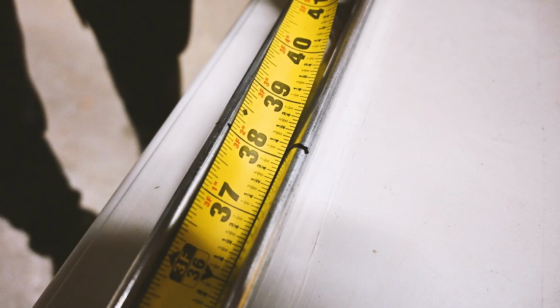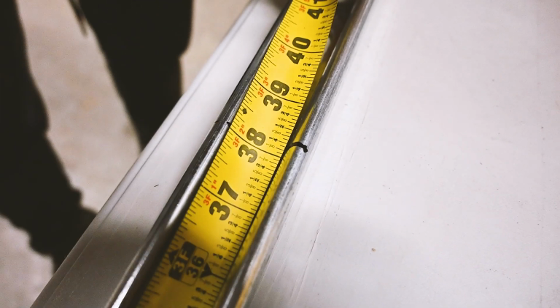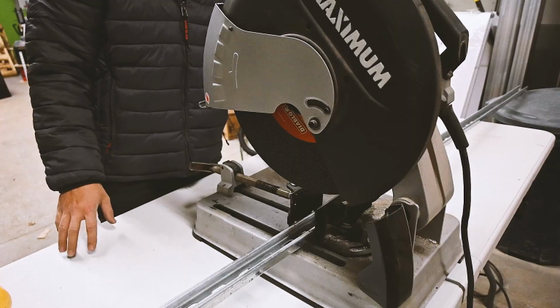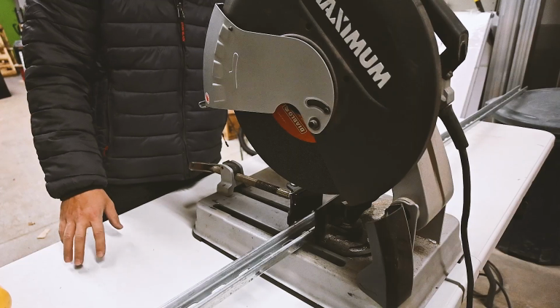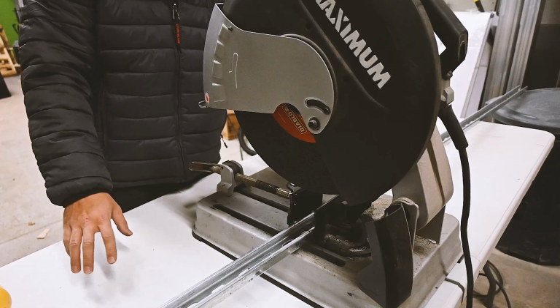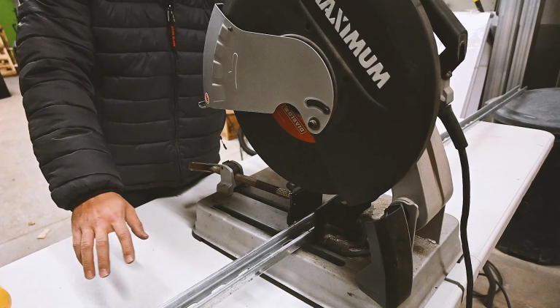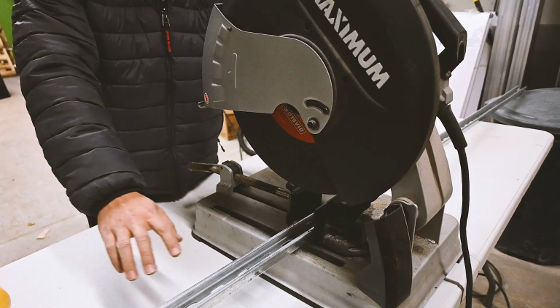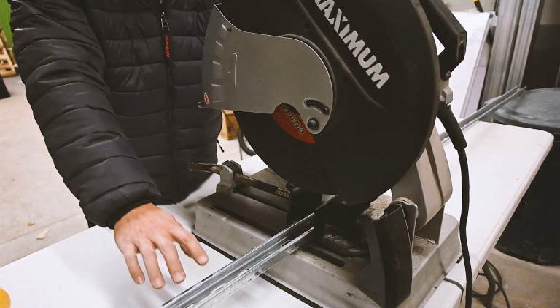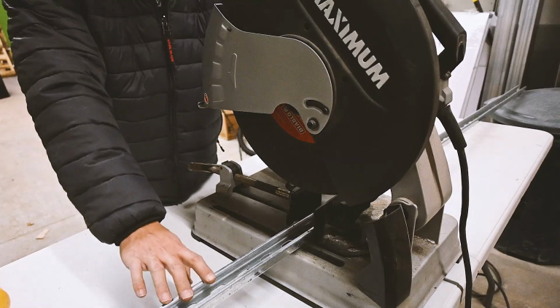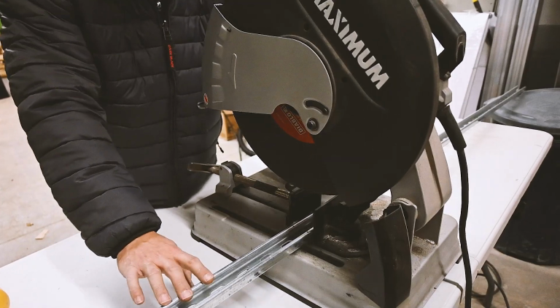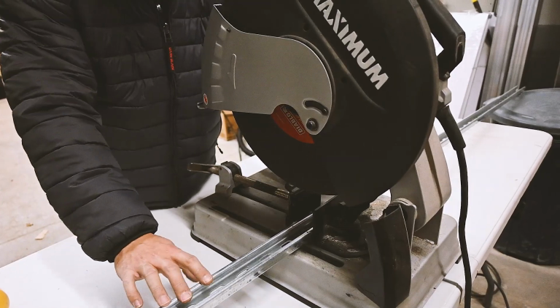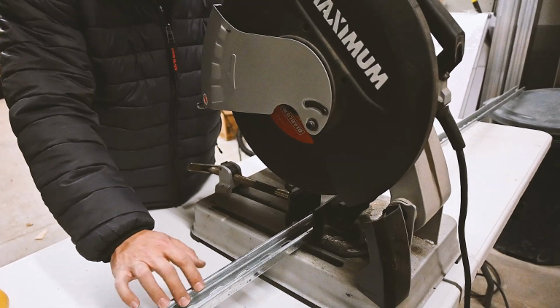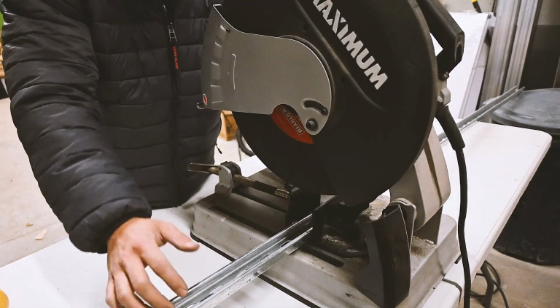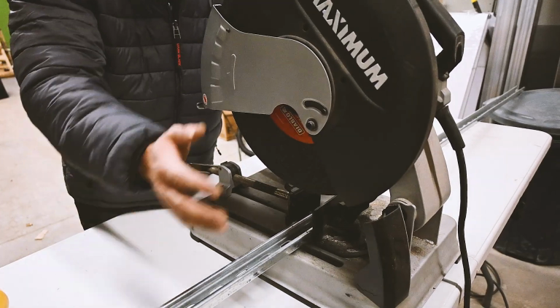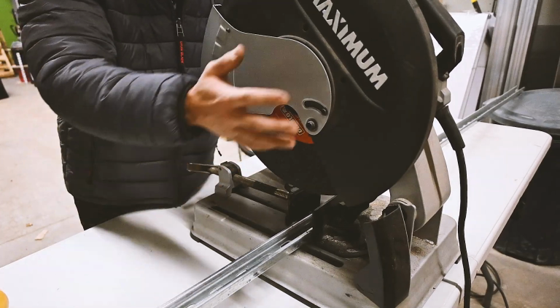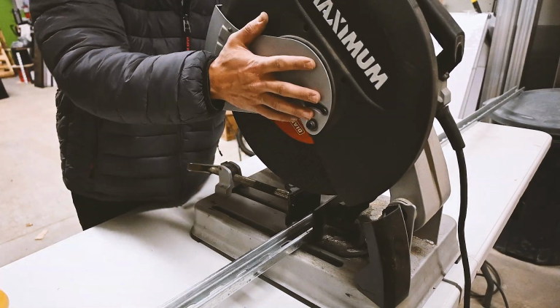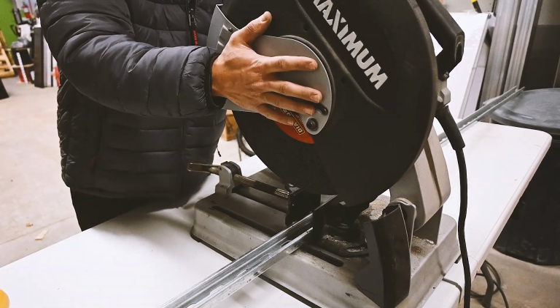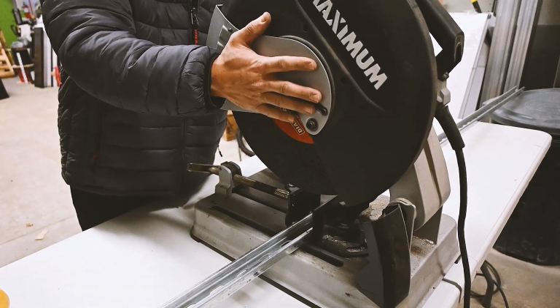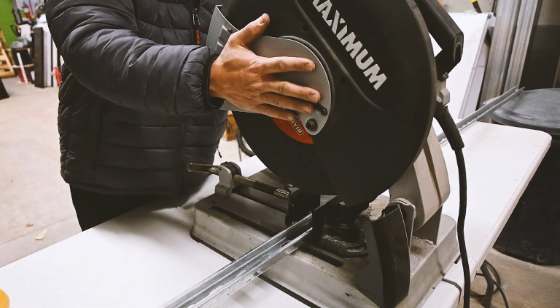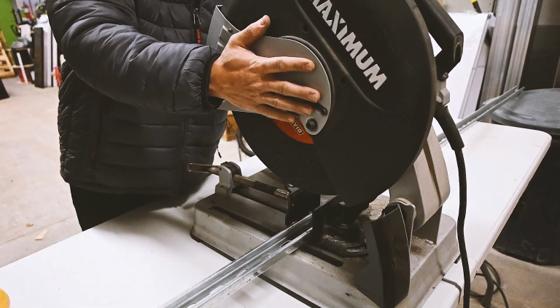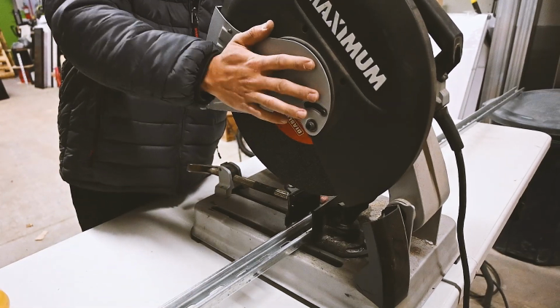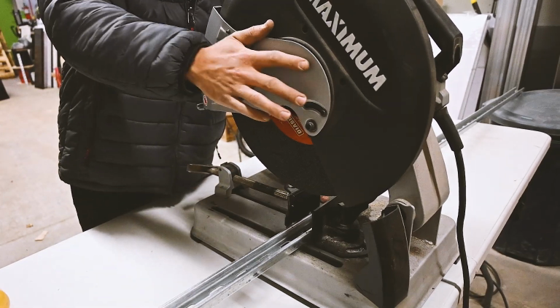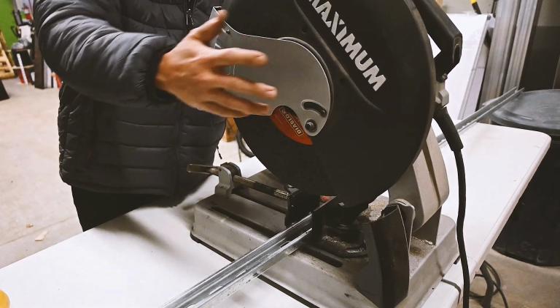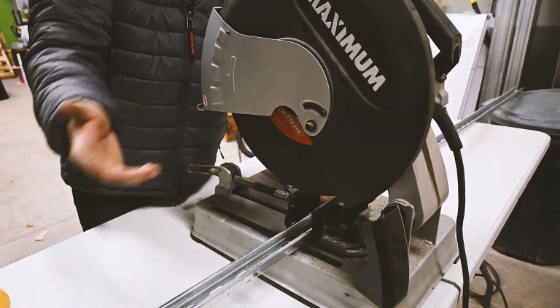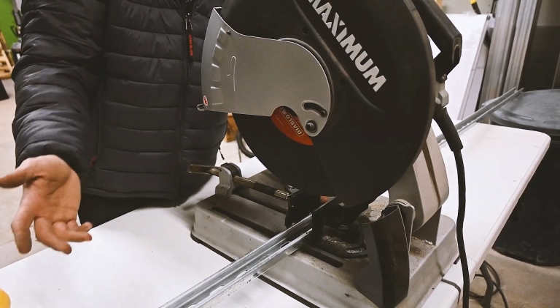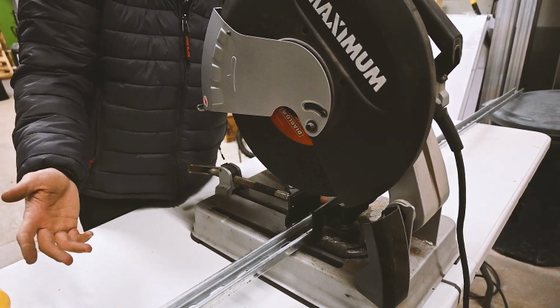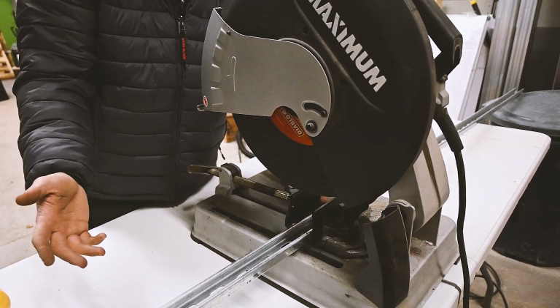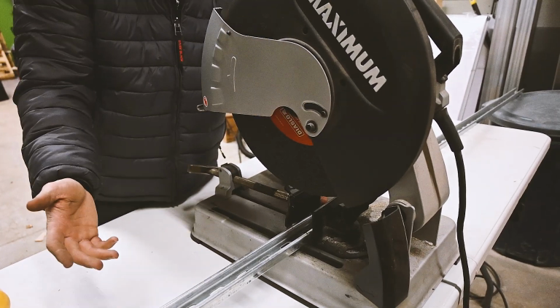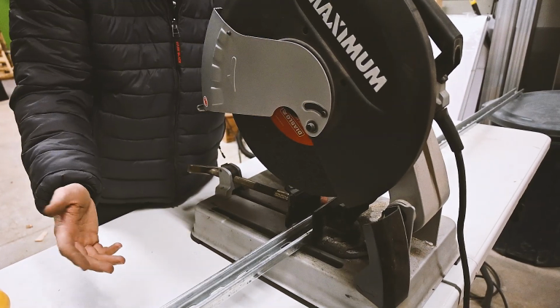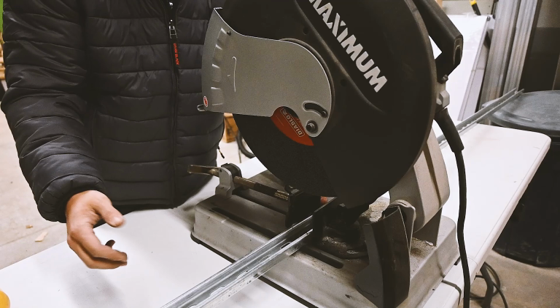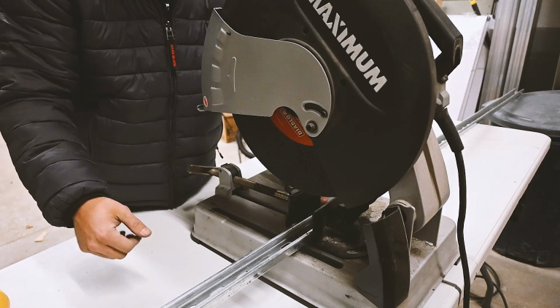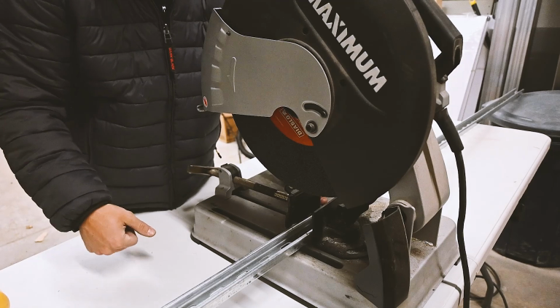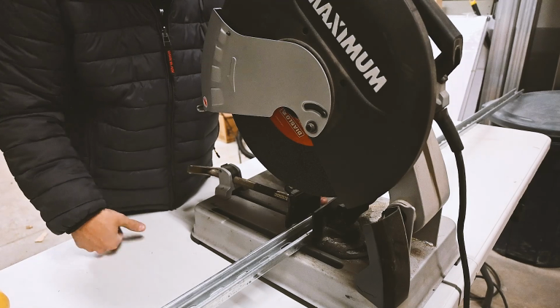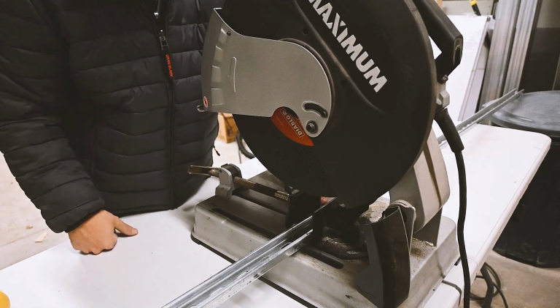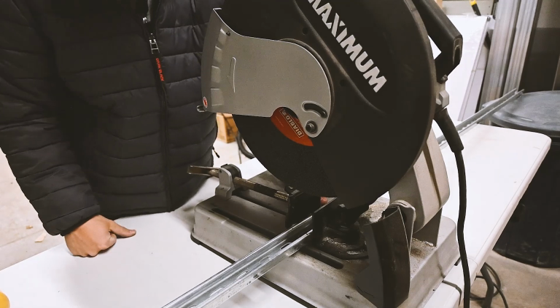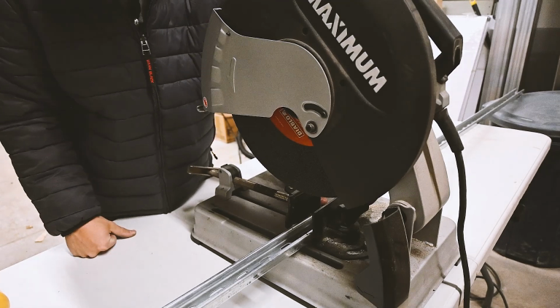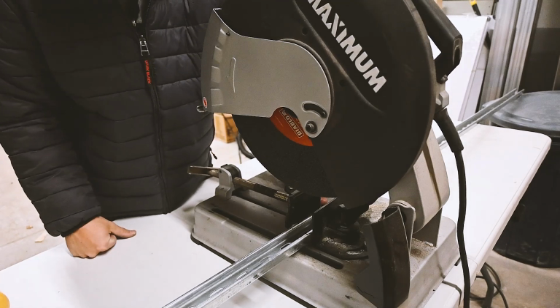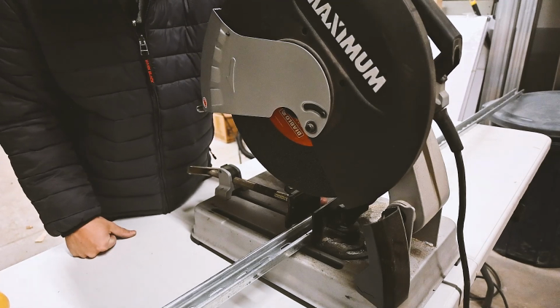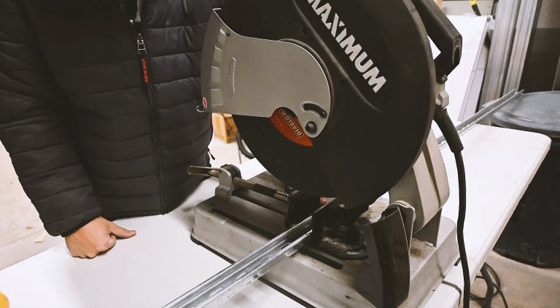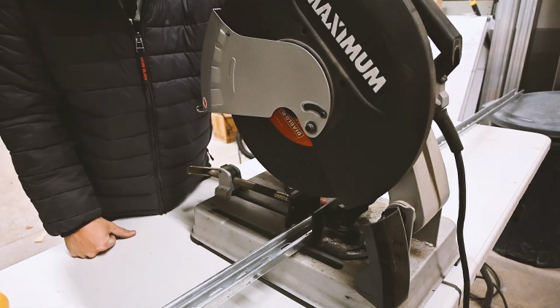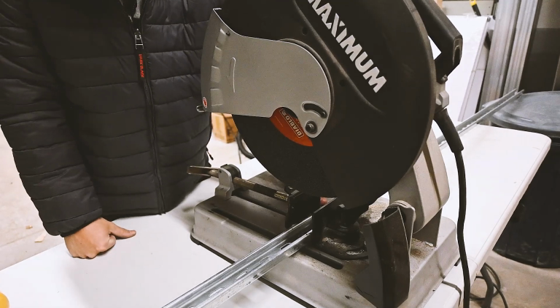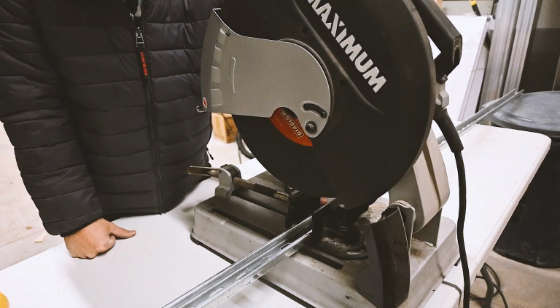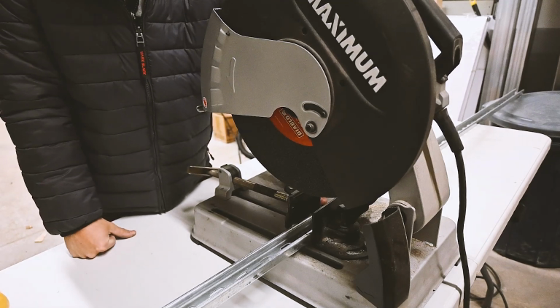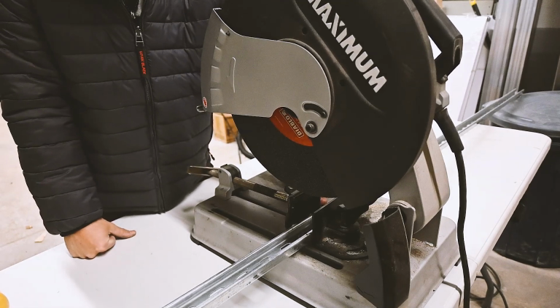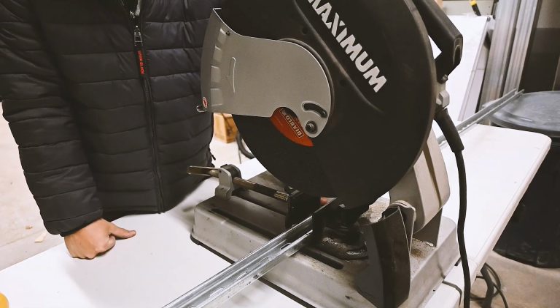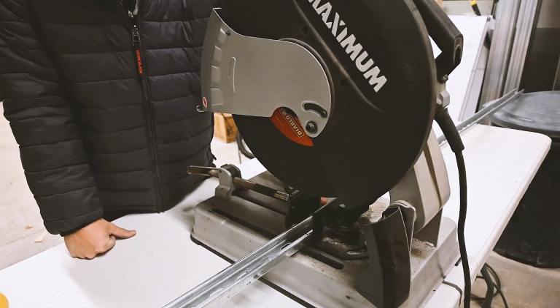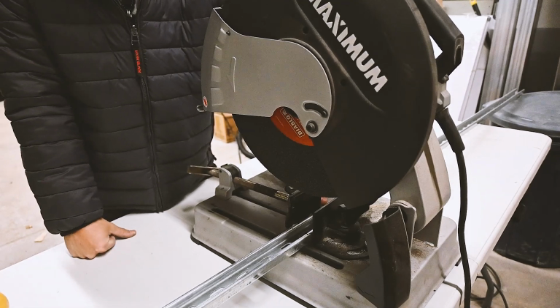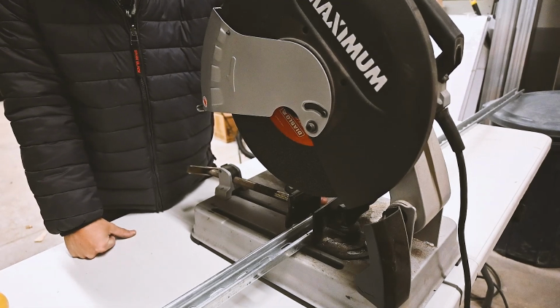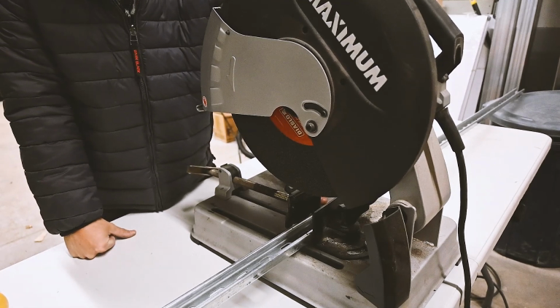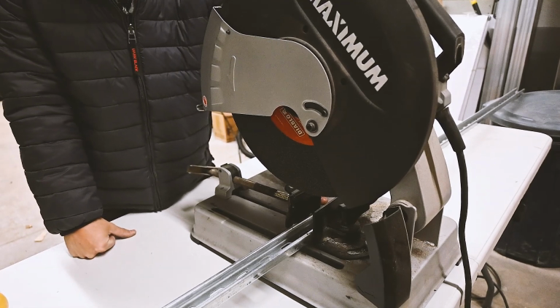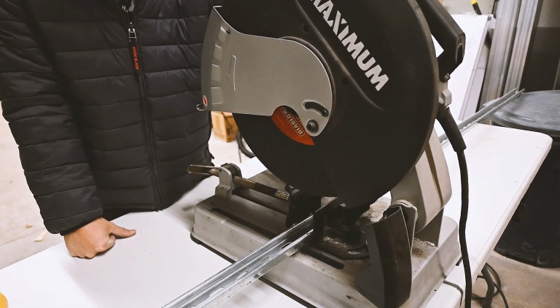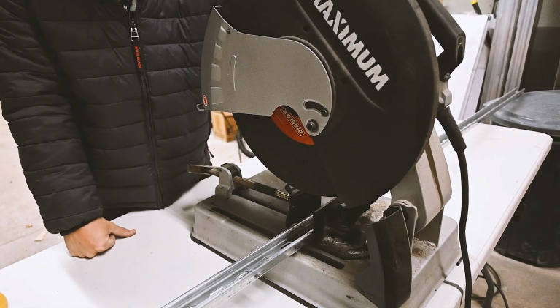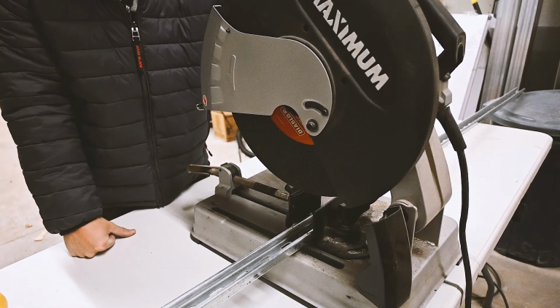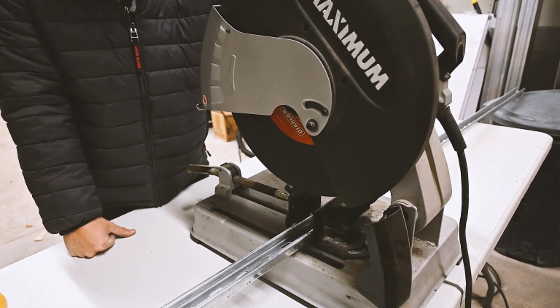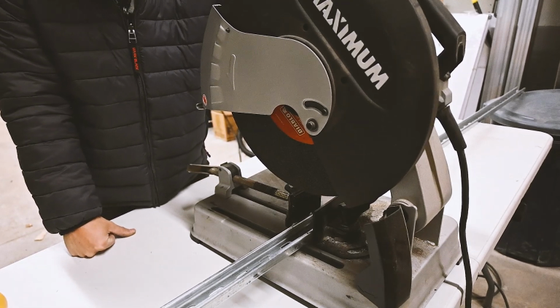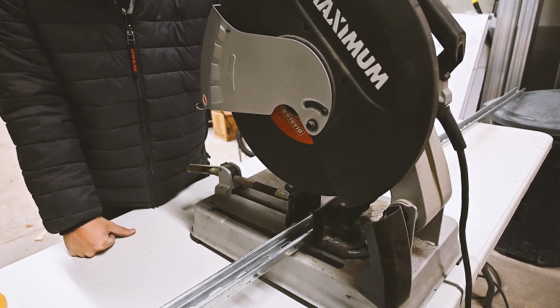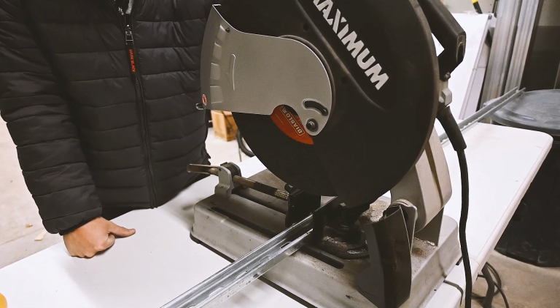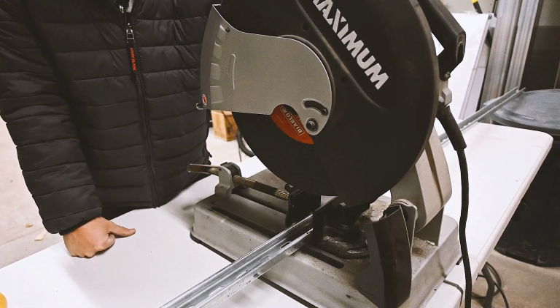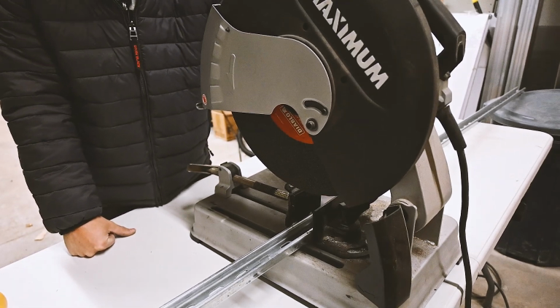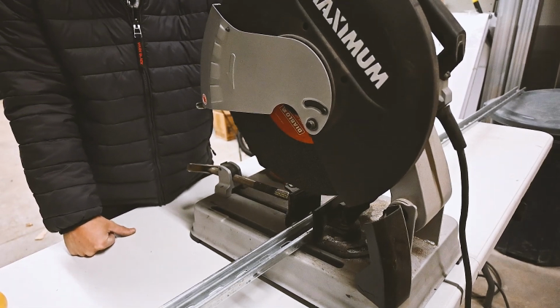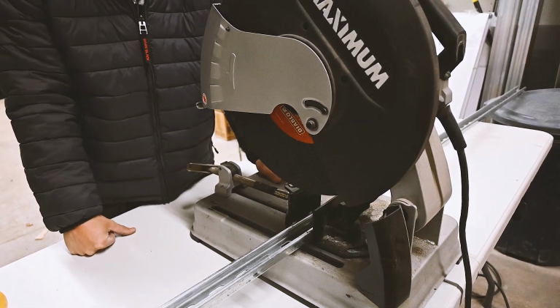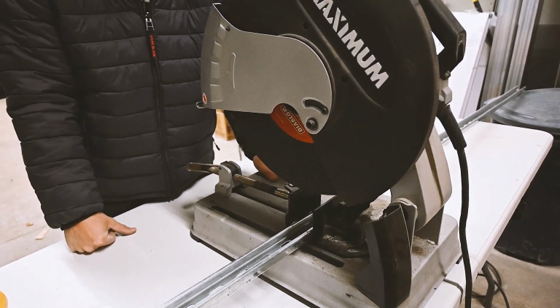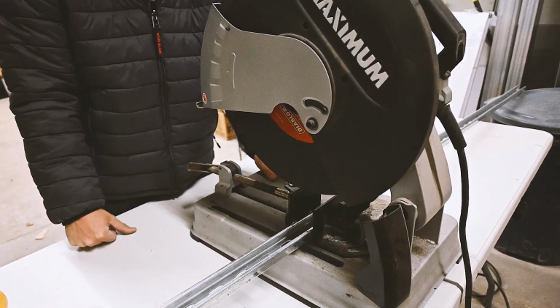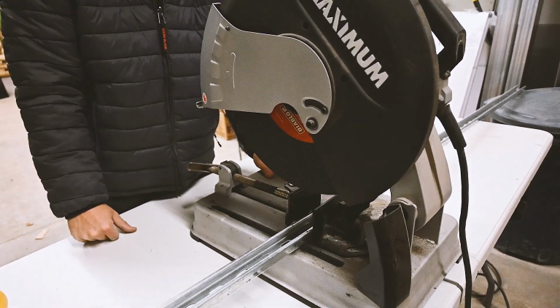To cut the Unistrut I'll be using a miter saw. You can also use a hand saw — either way you can always cut steel.